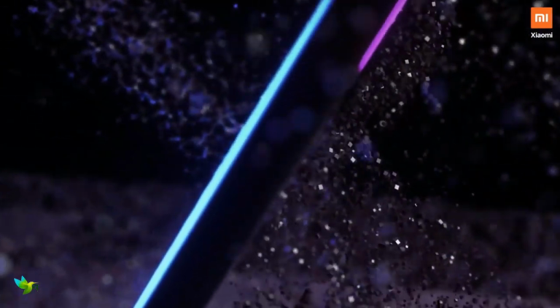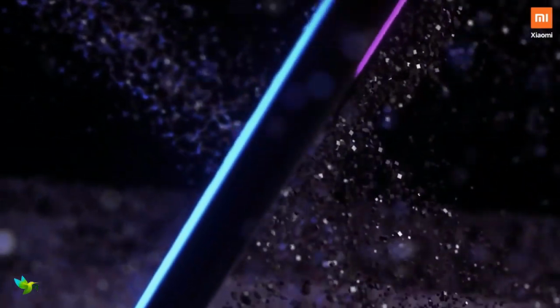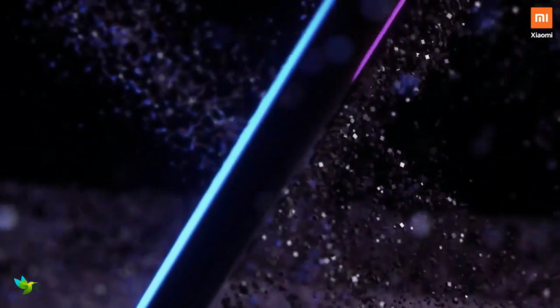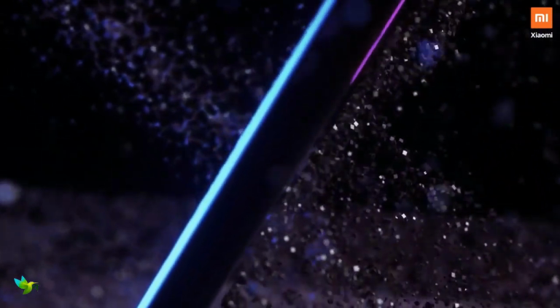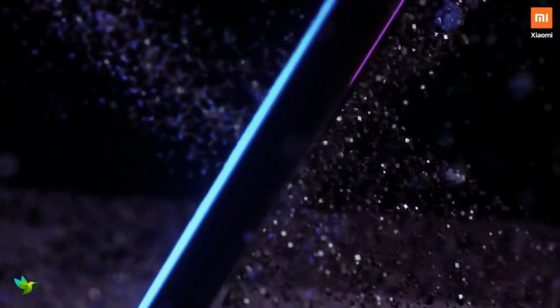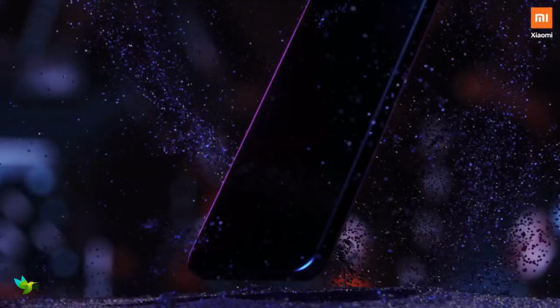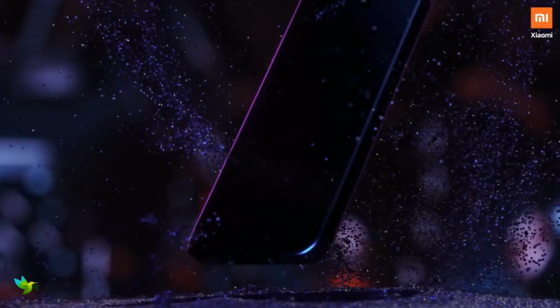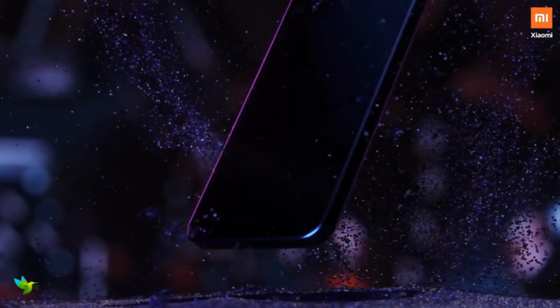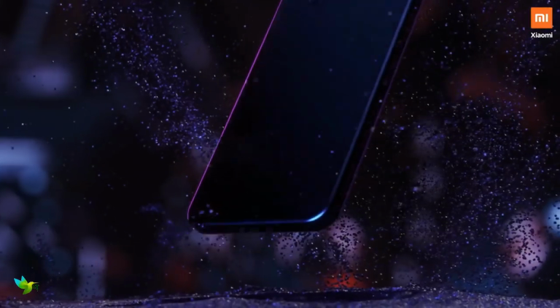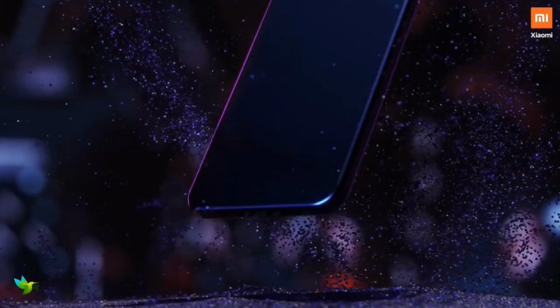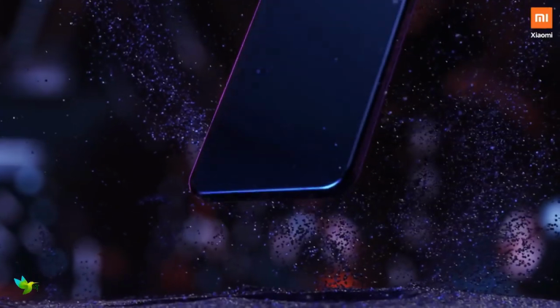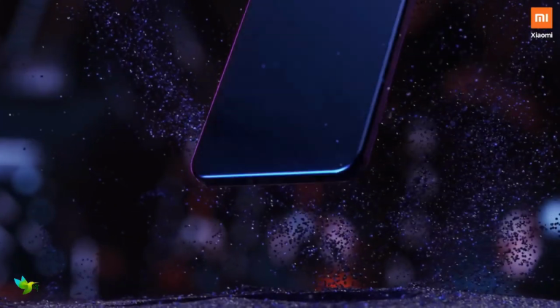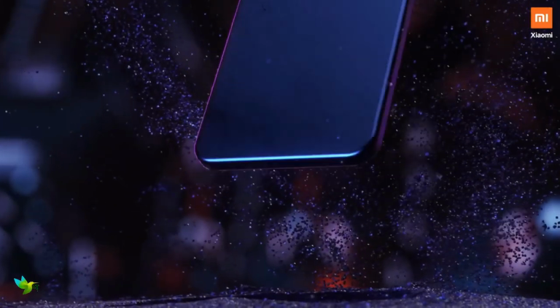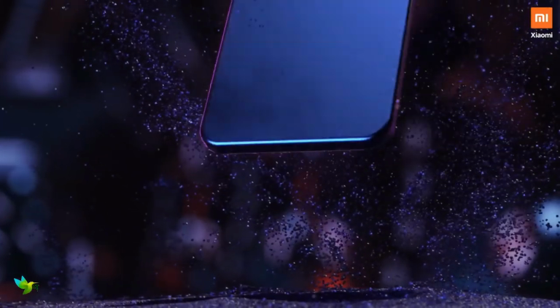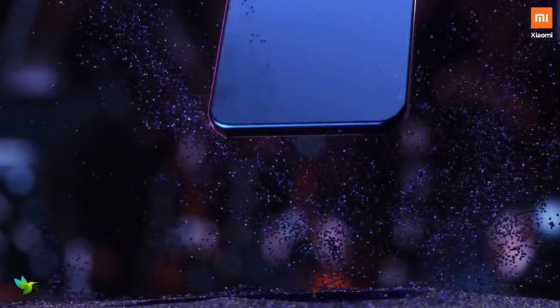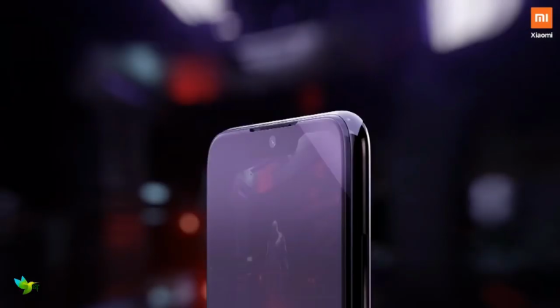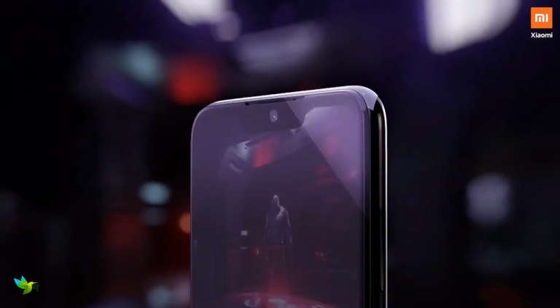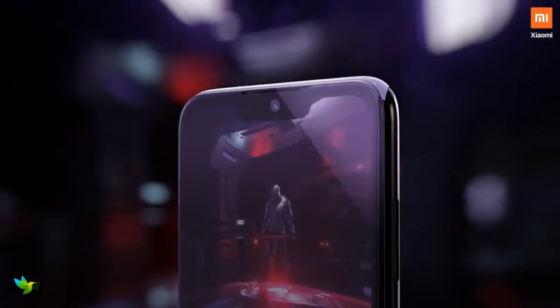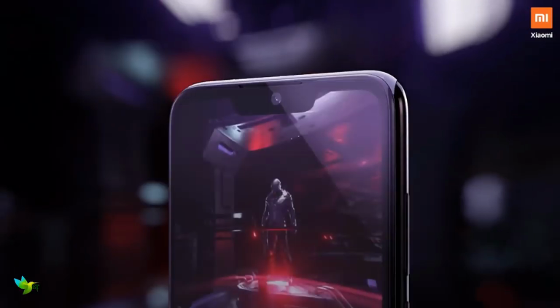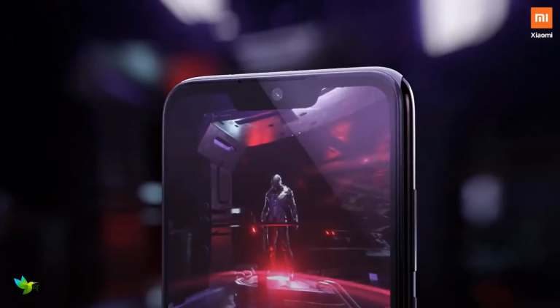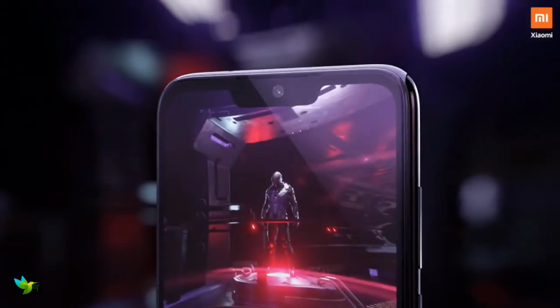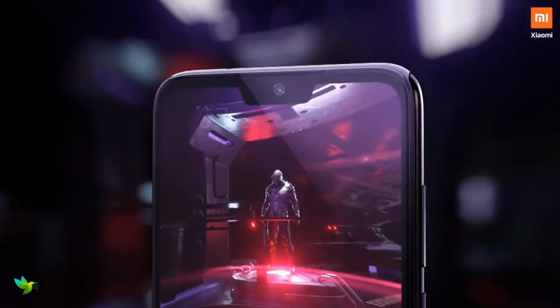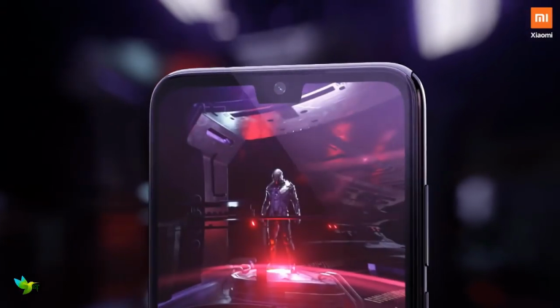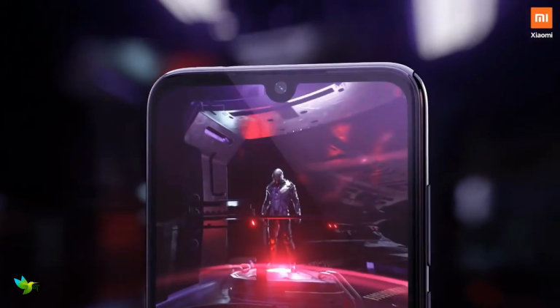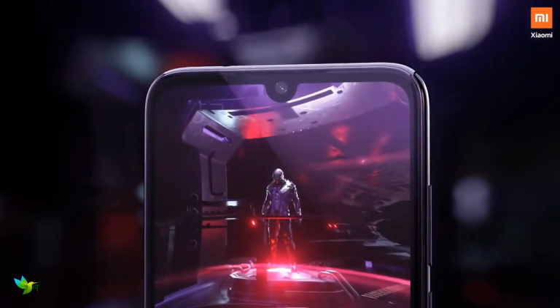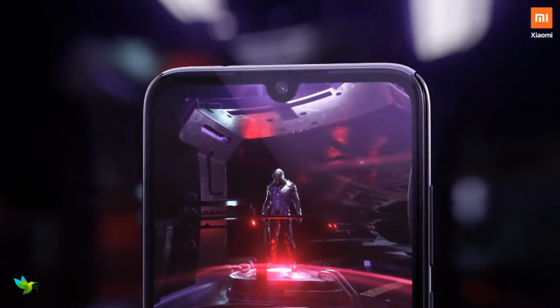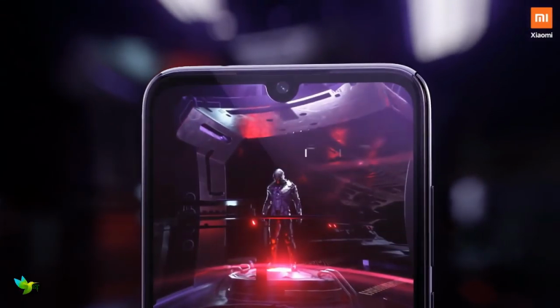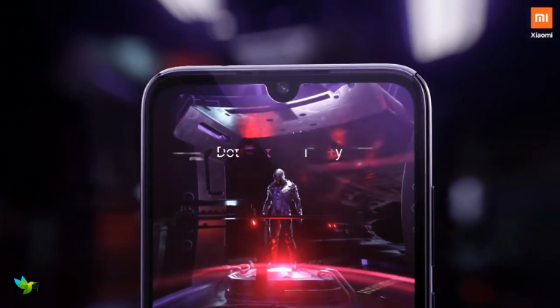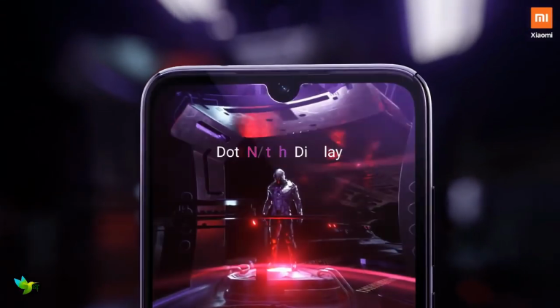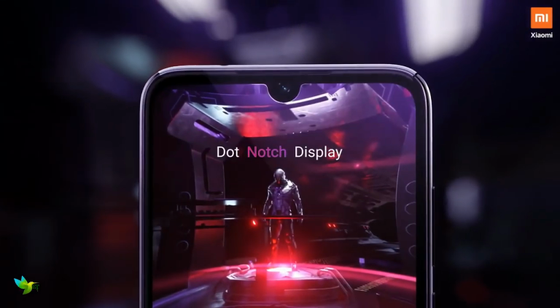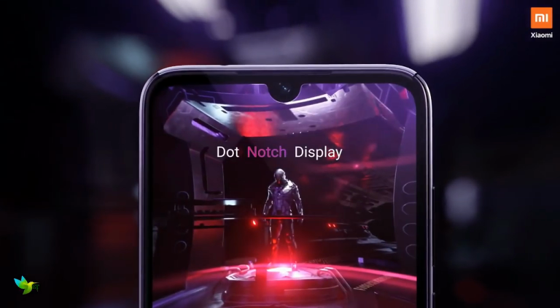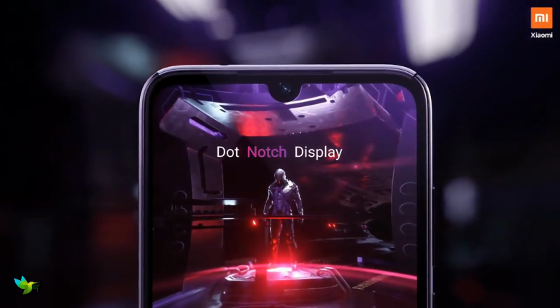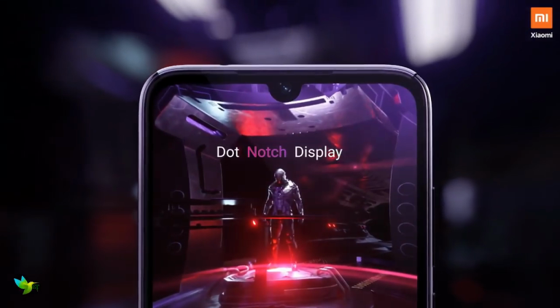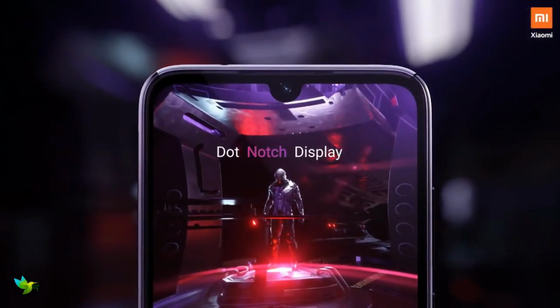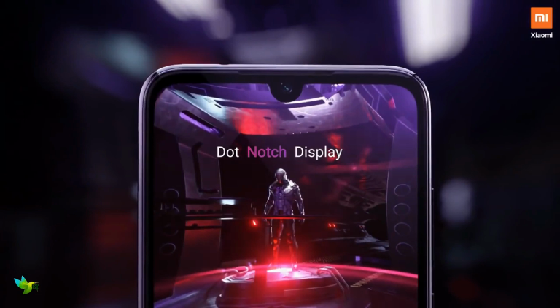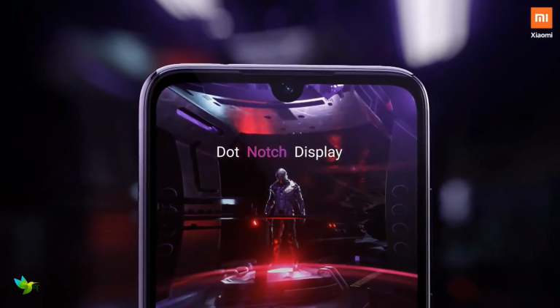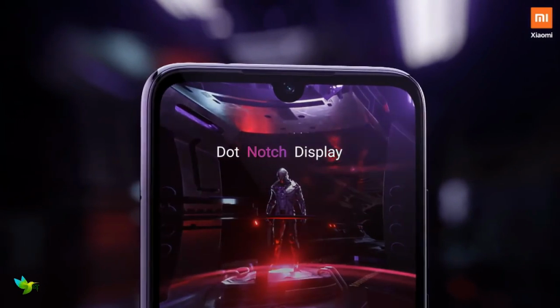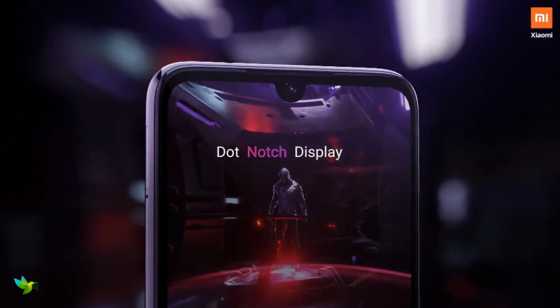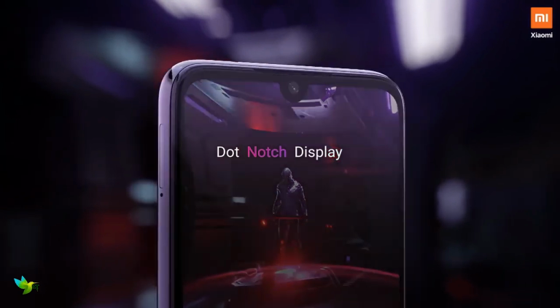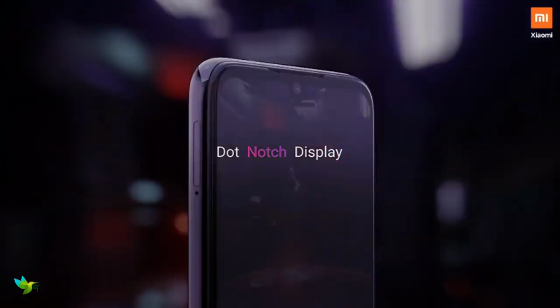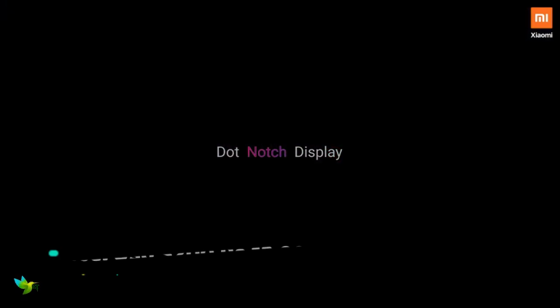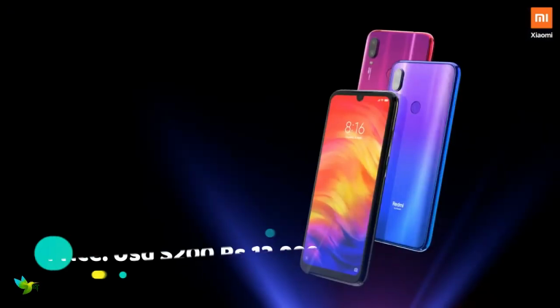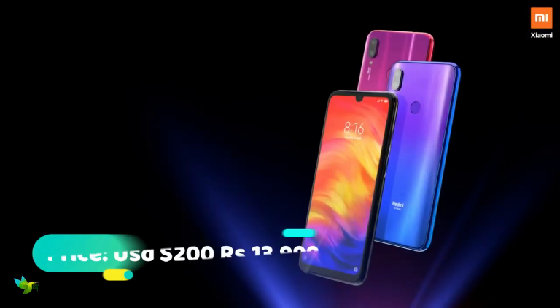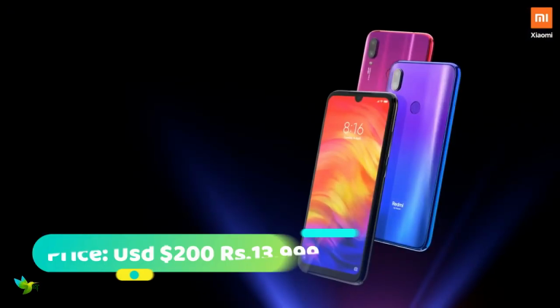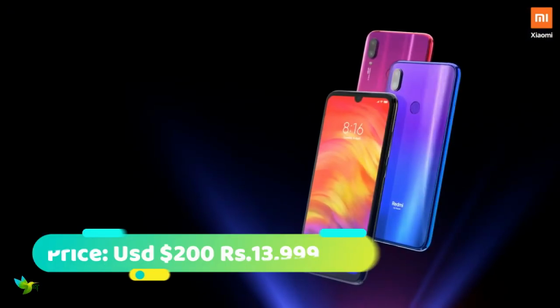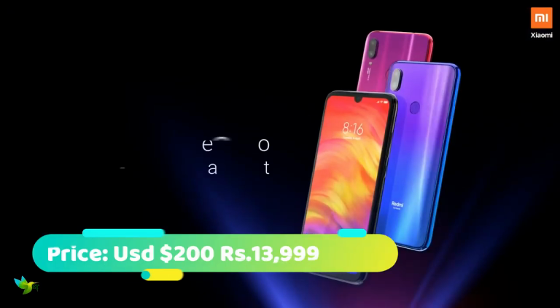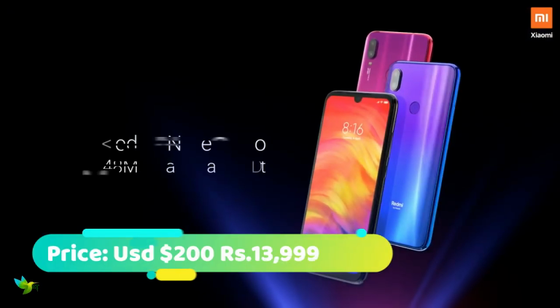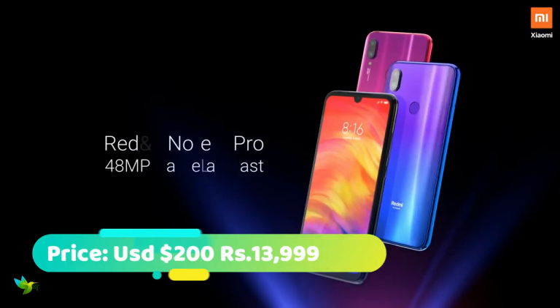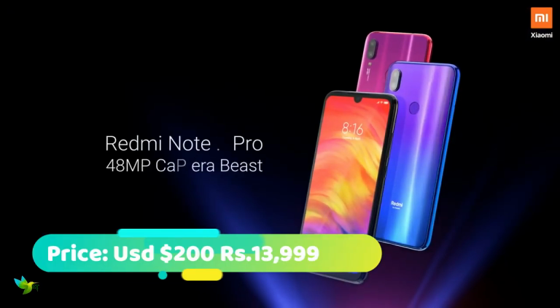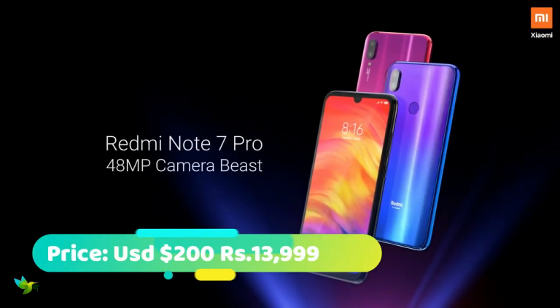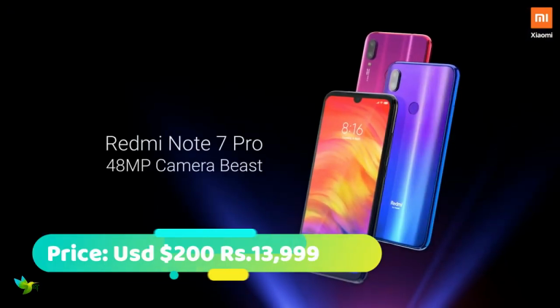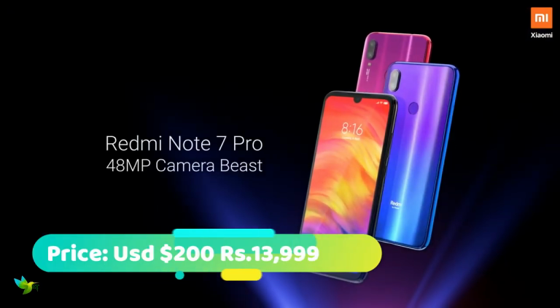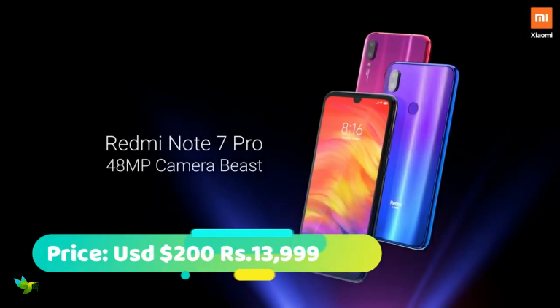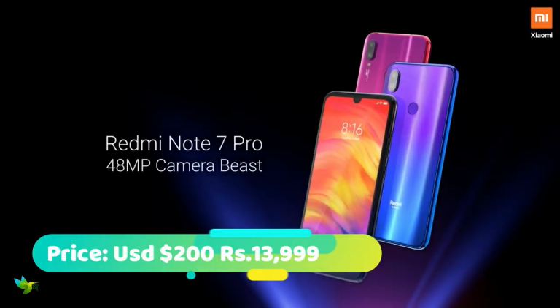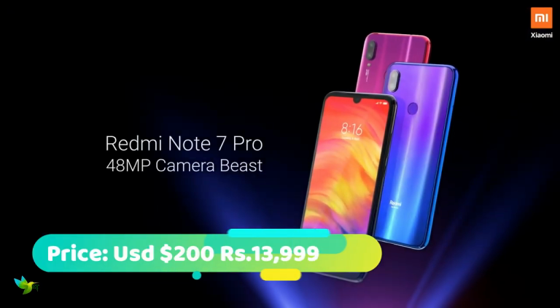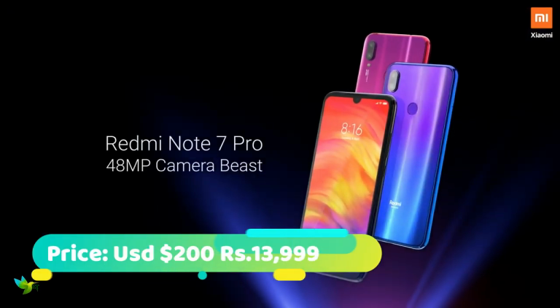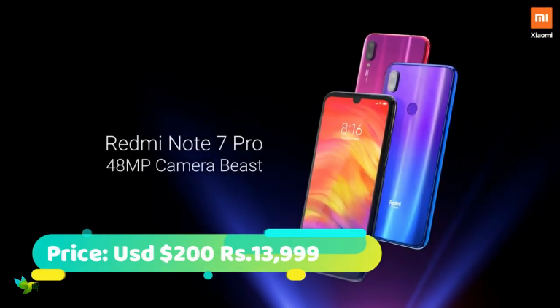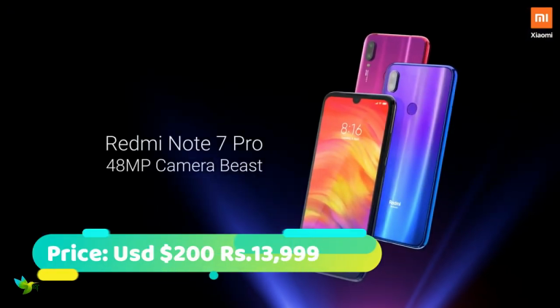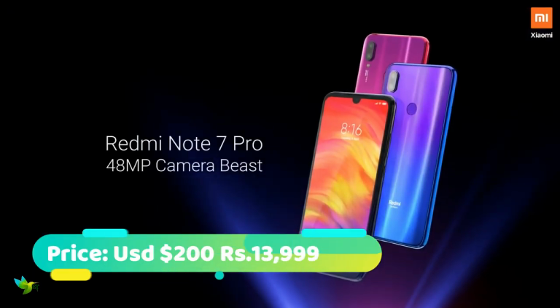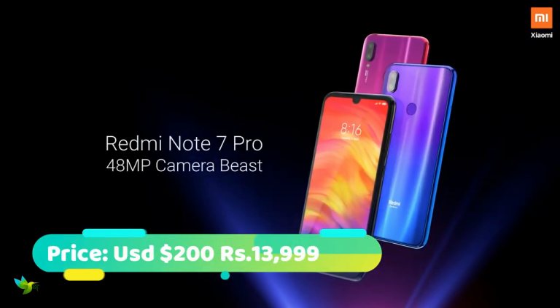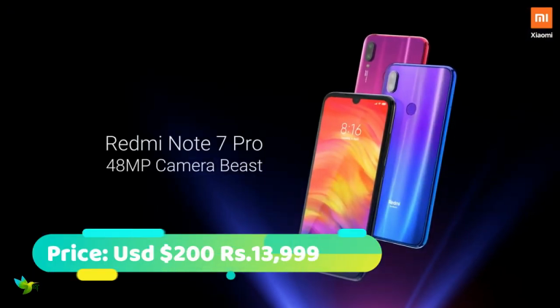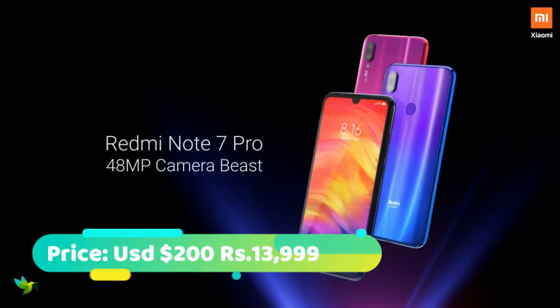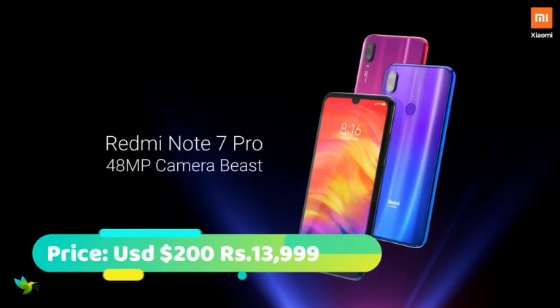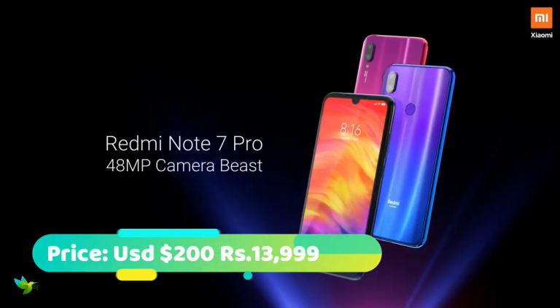The Redmi Note 7 is an excellent all-rounder, offering super value with its solid build, great screen, smooth UI, and impressive camera and battery life.